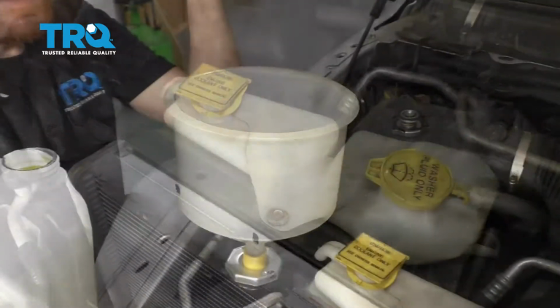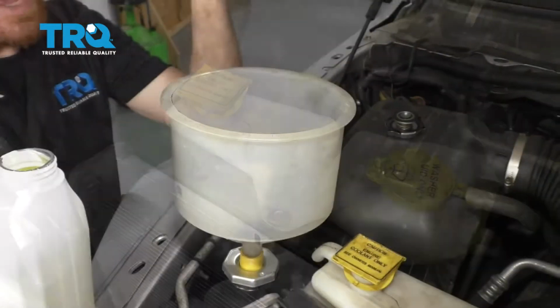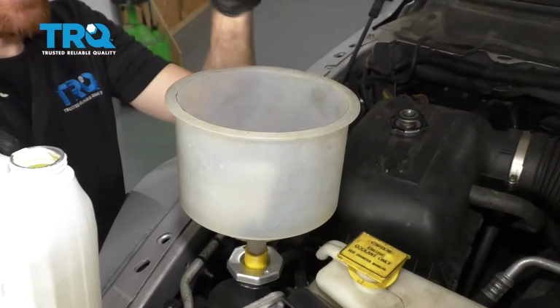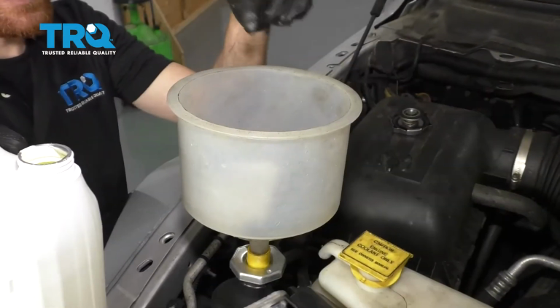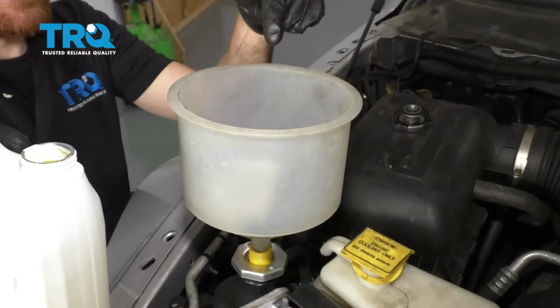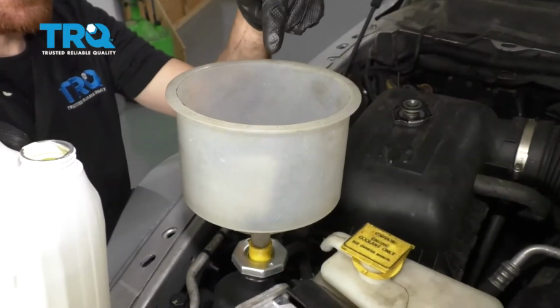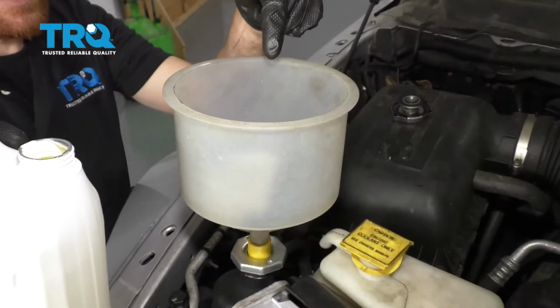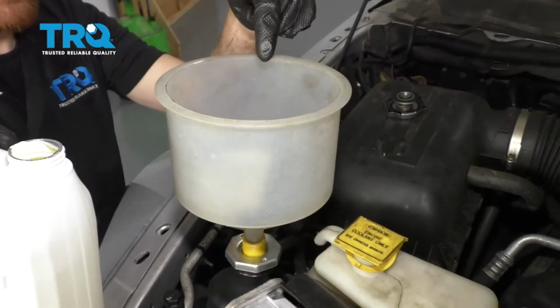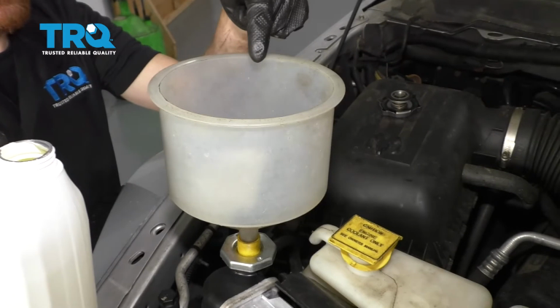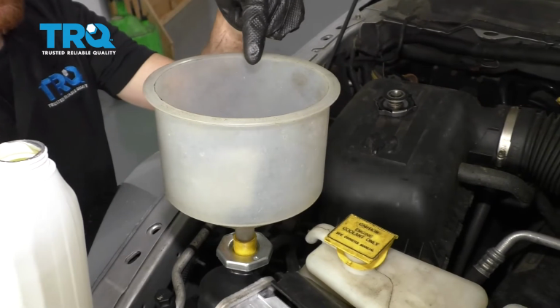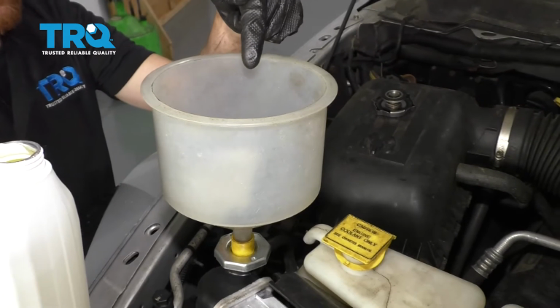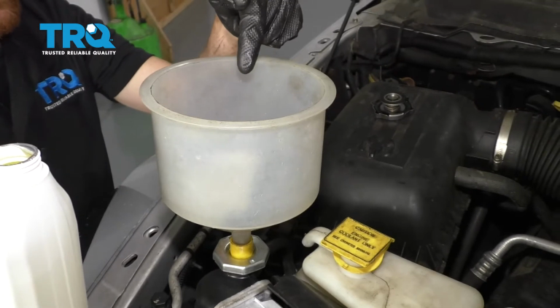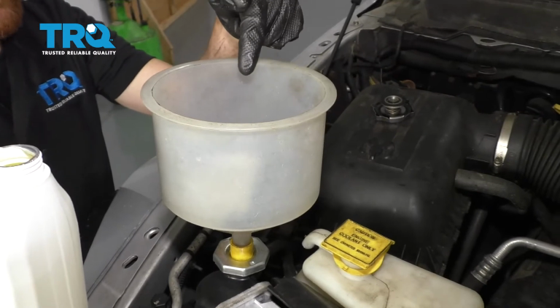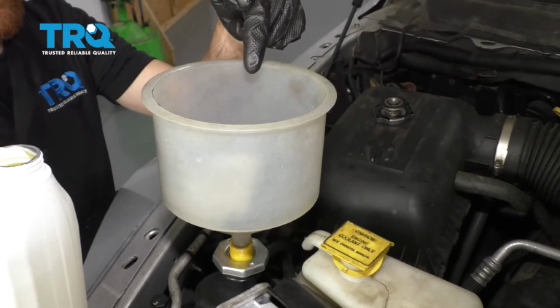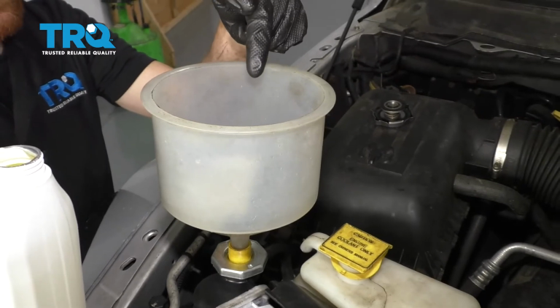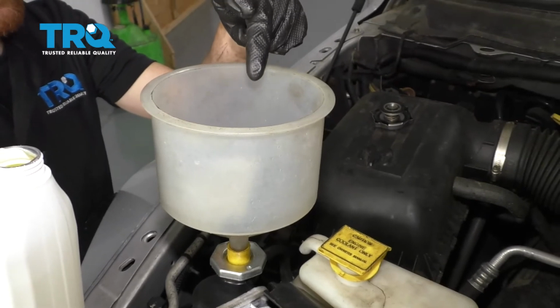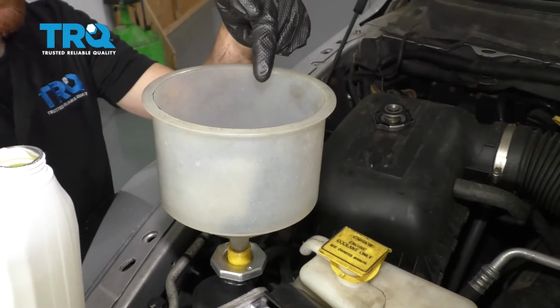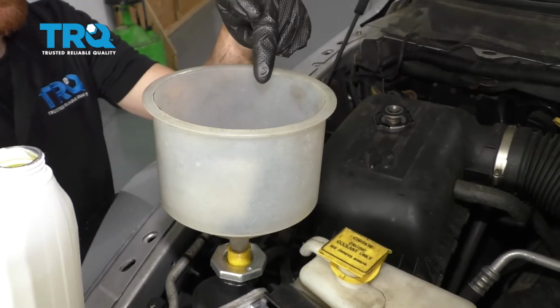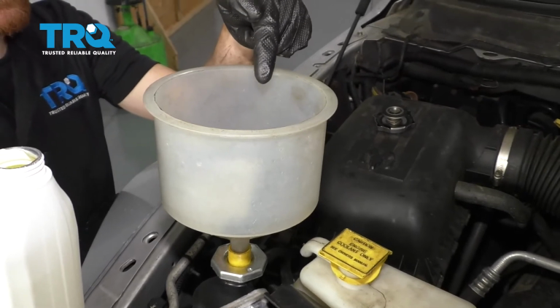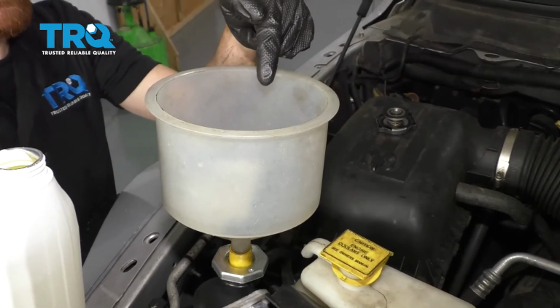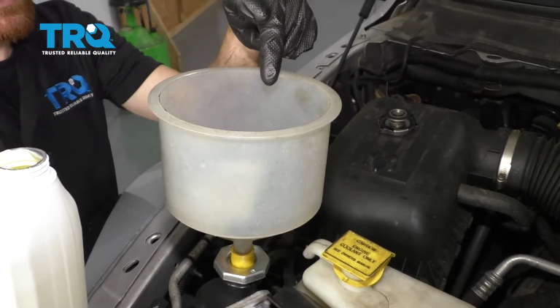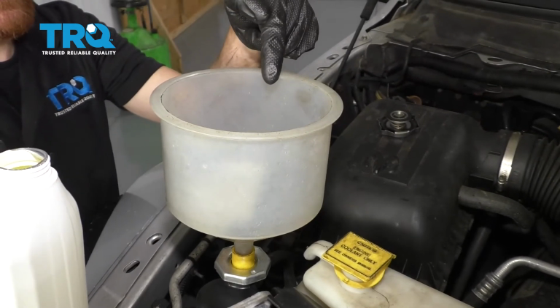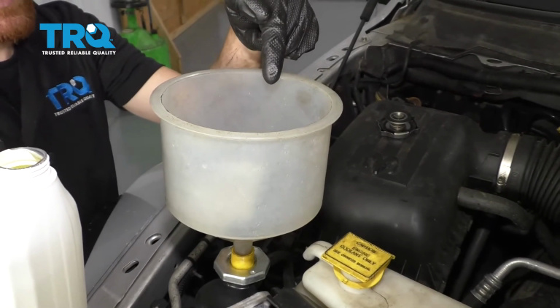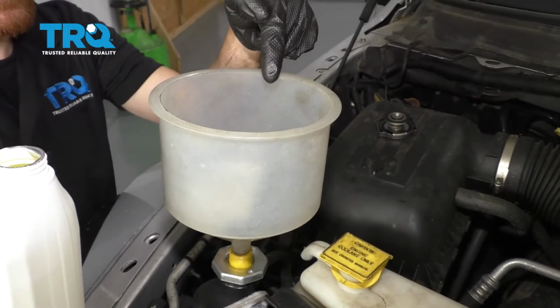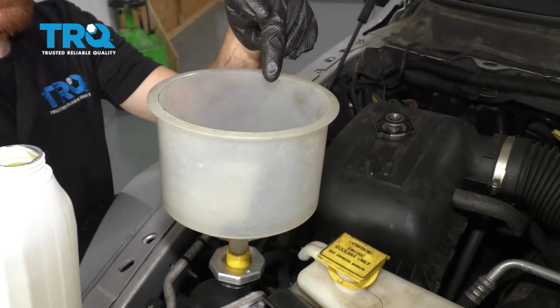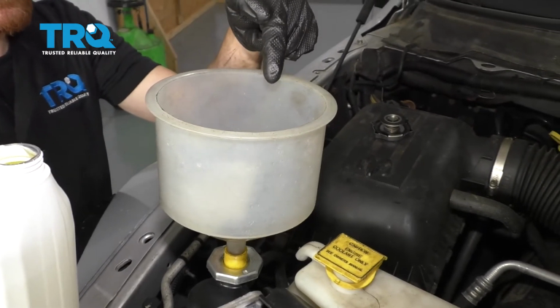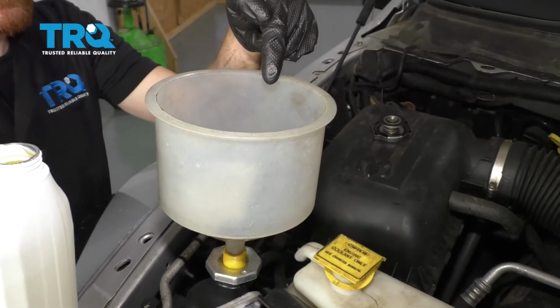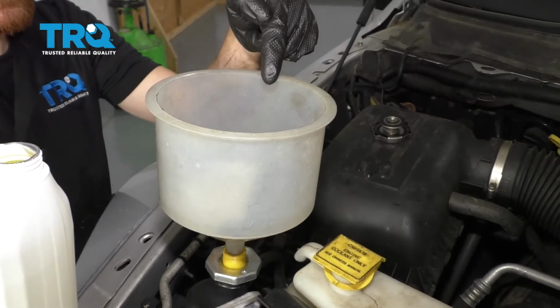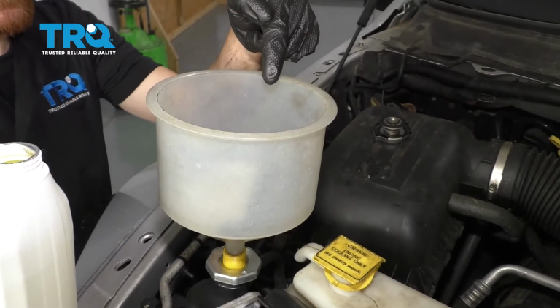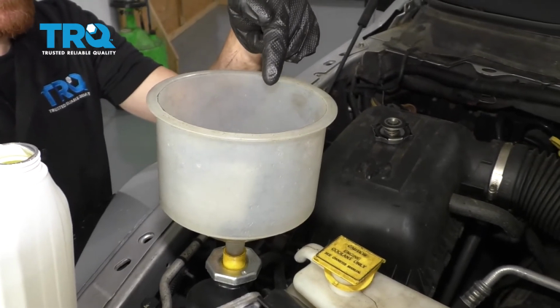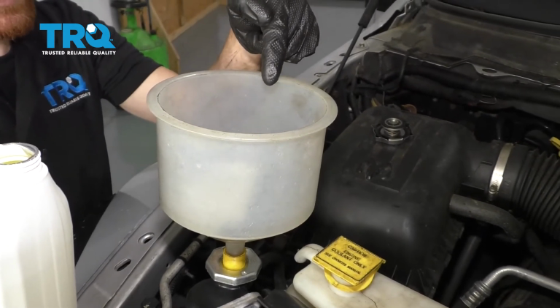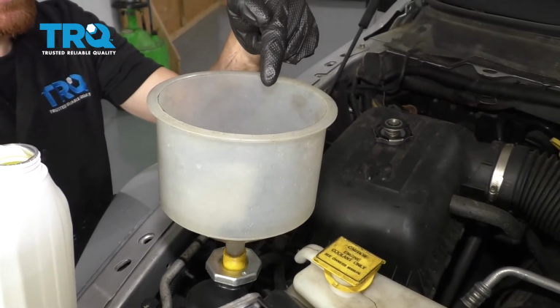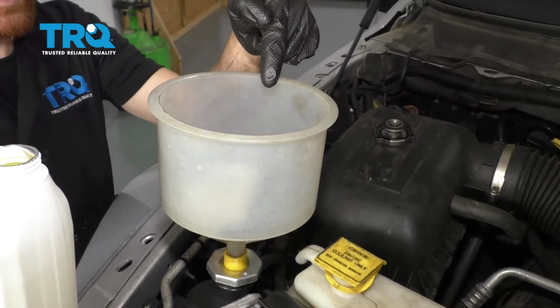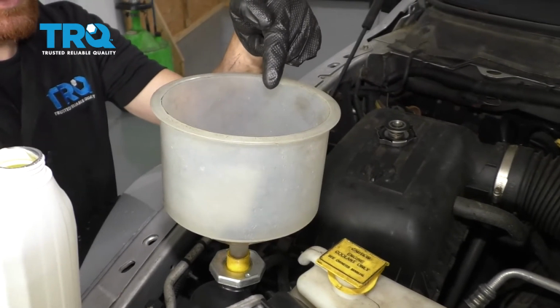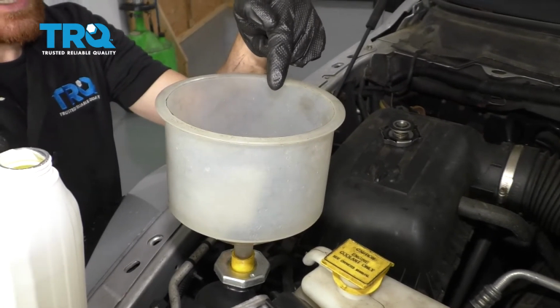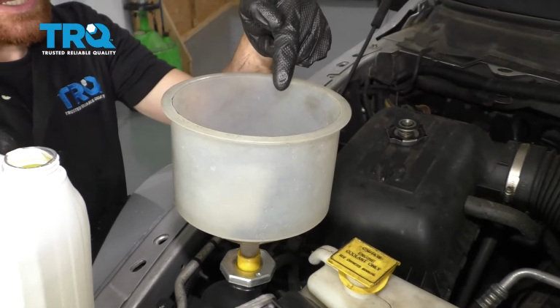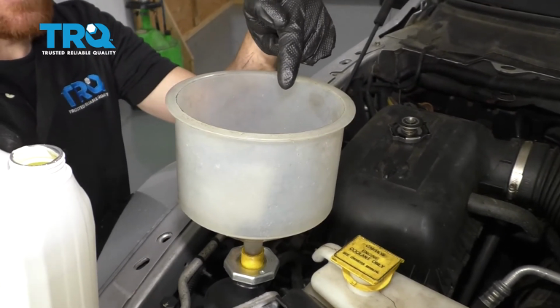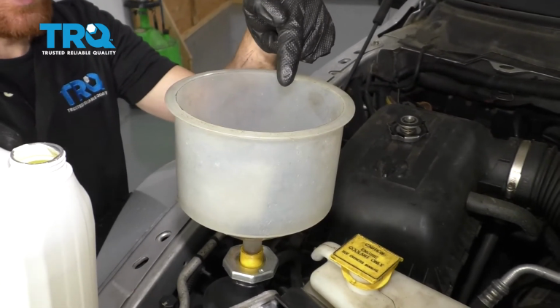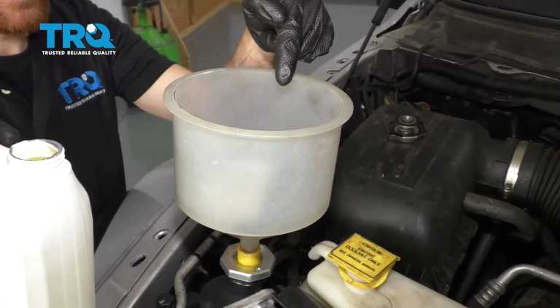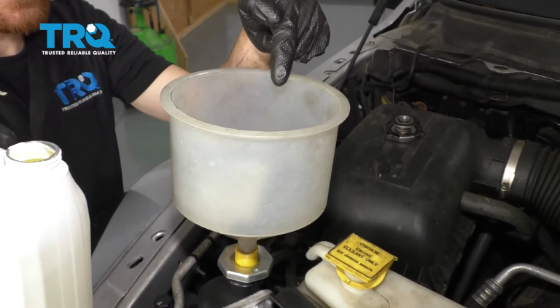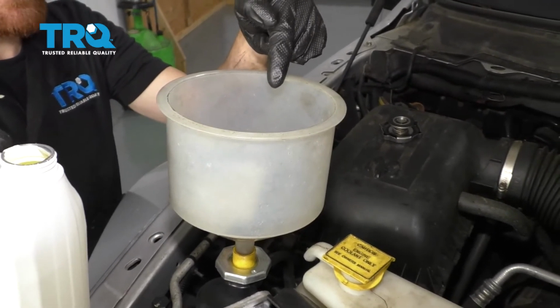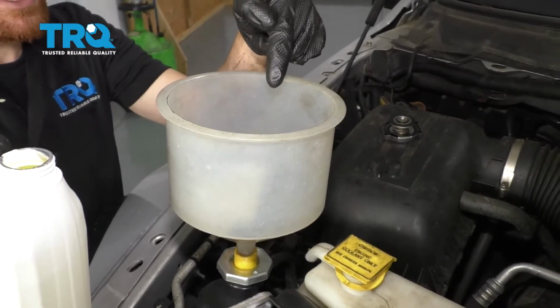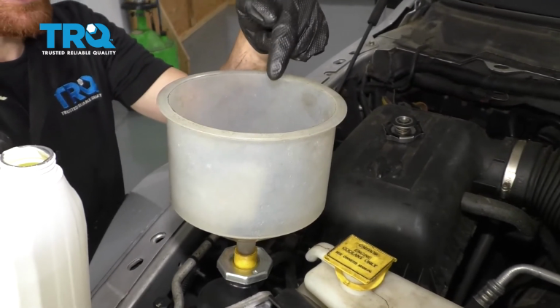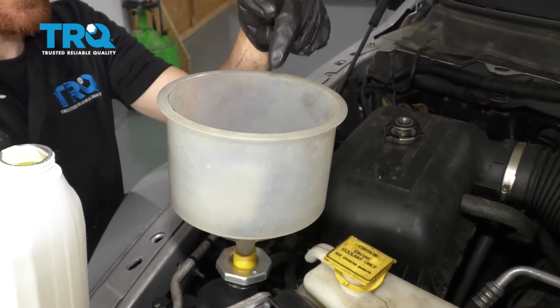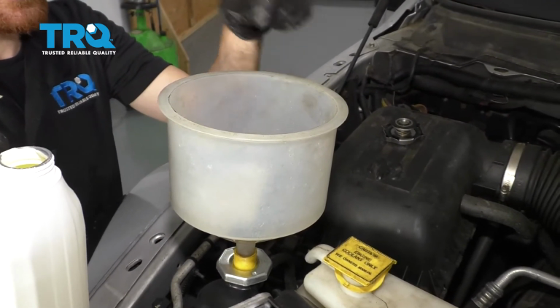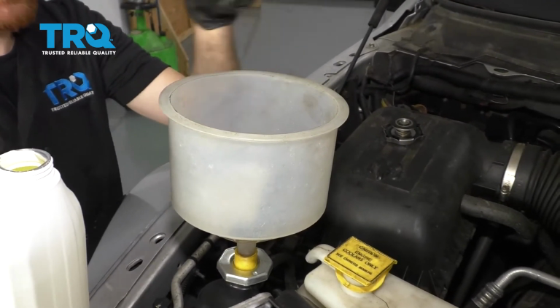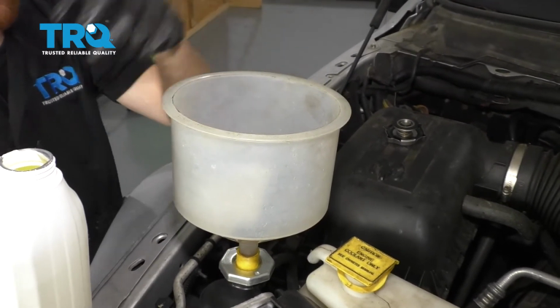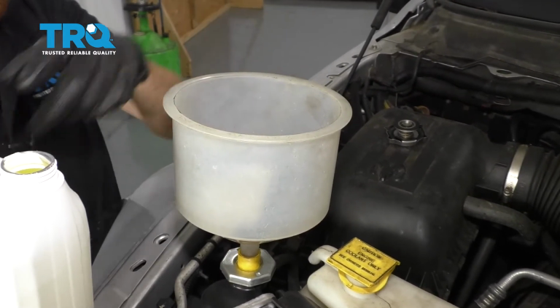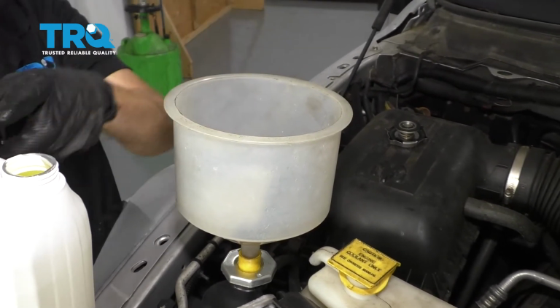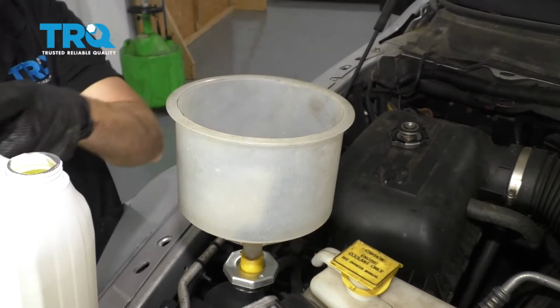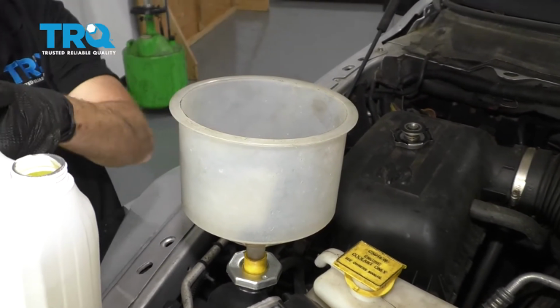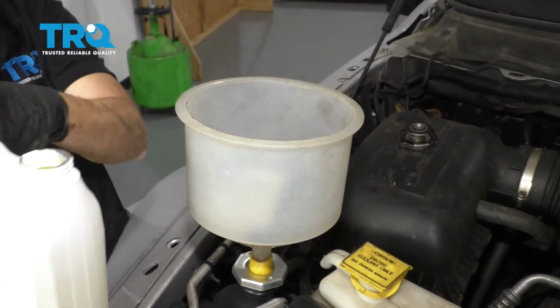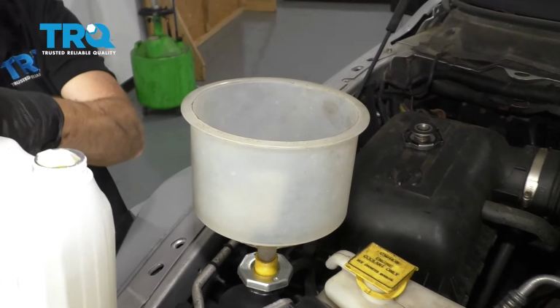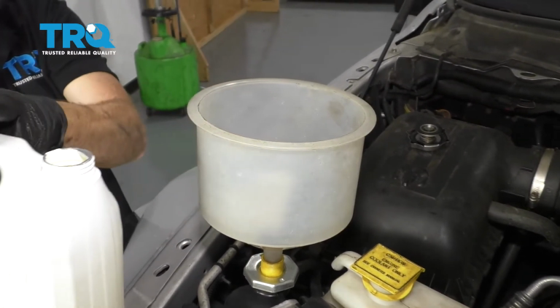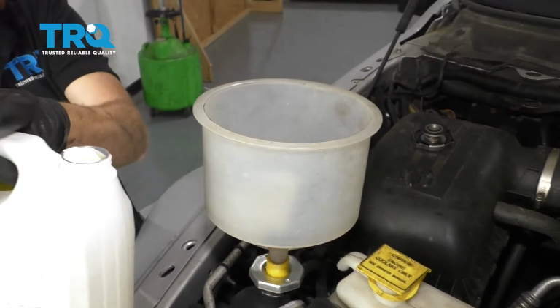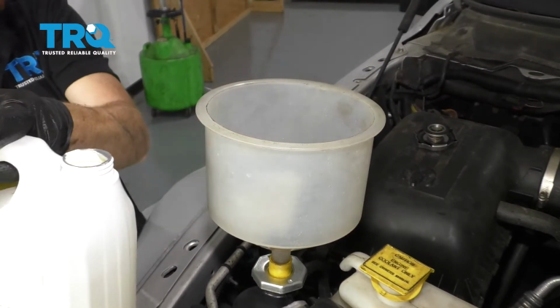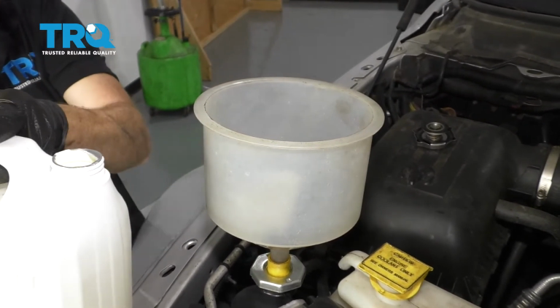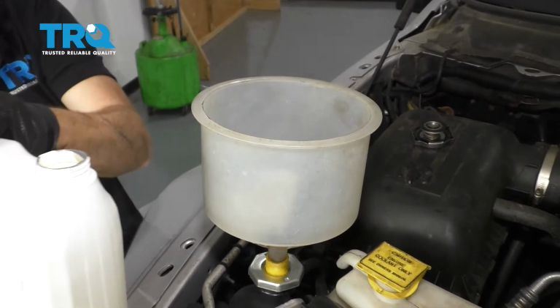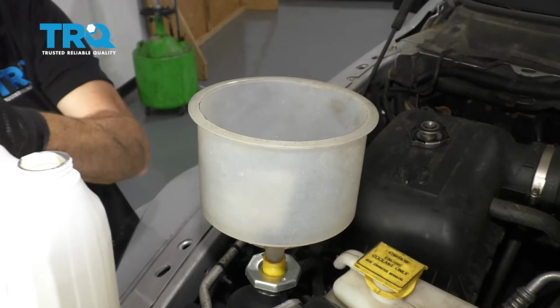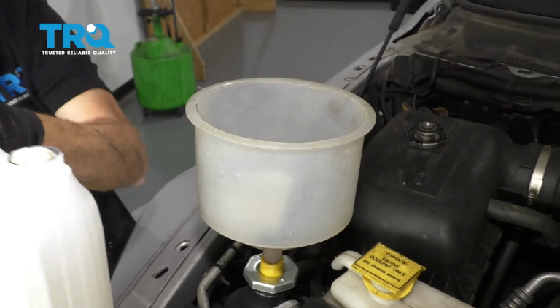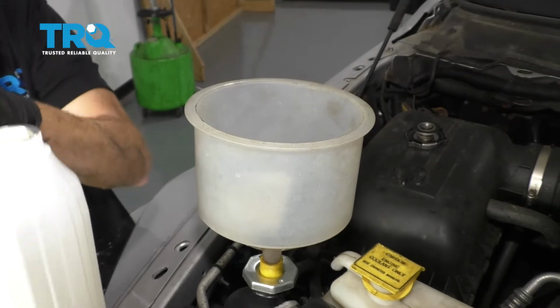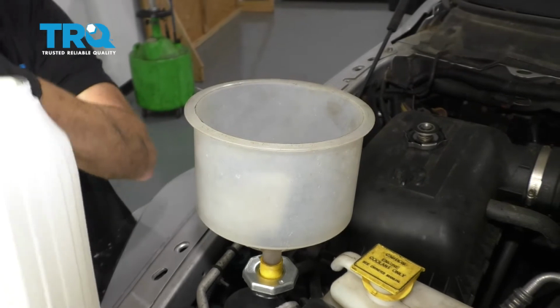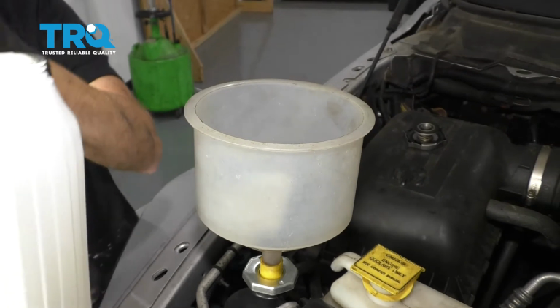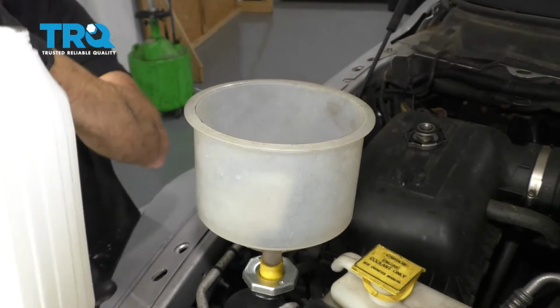Now it's going to be time to fill the coolant. Make sure you use the manufacturer's specified coolant, and of course make sure it's mixed 50-50 coolant and water.